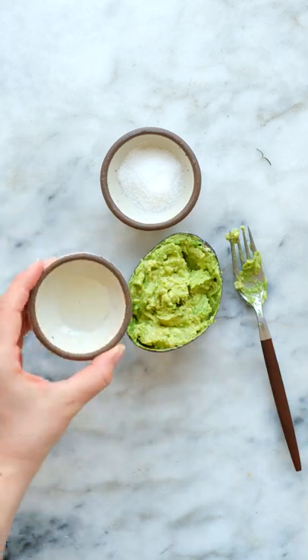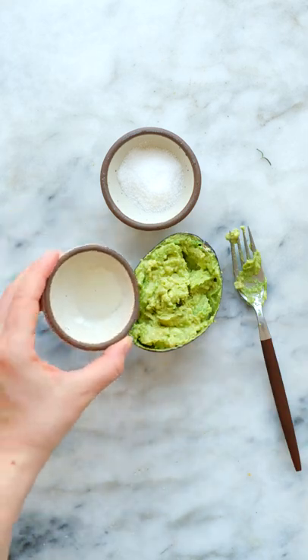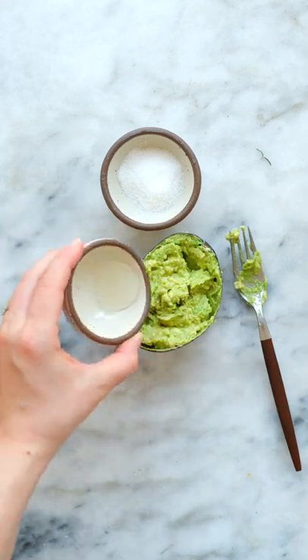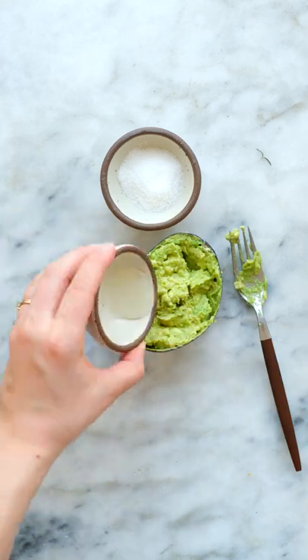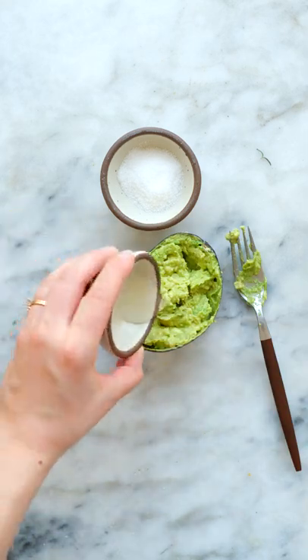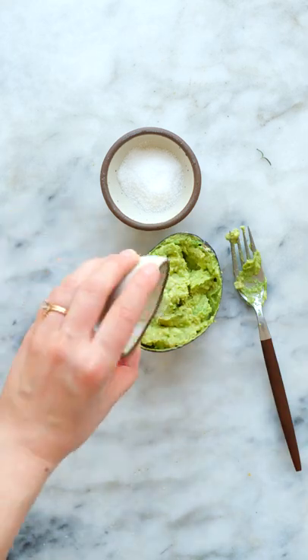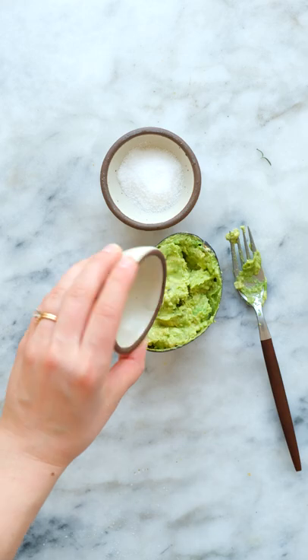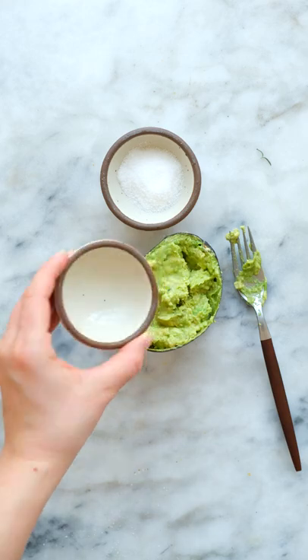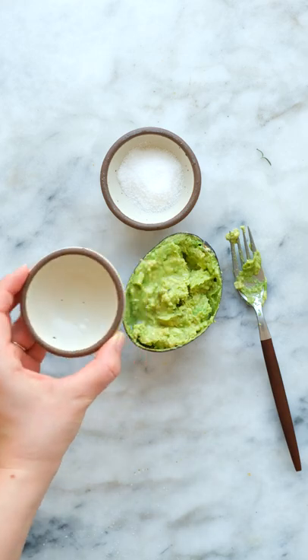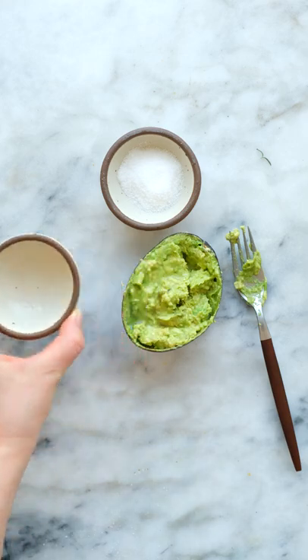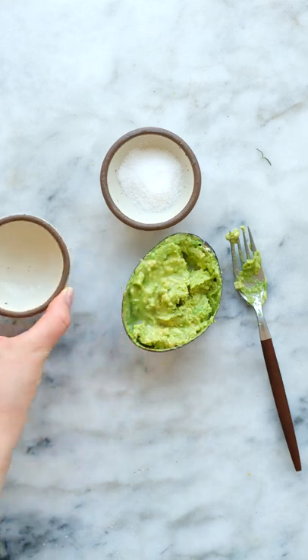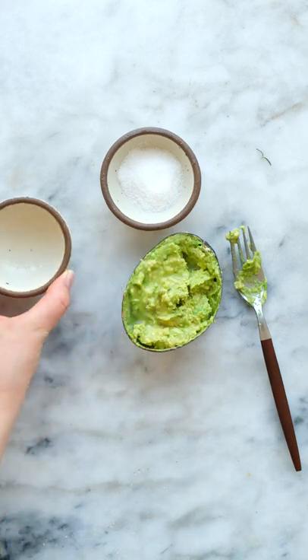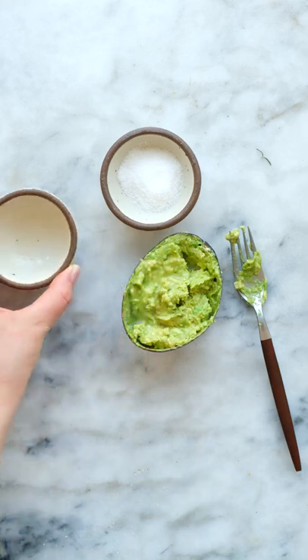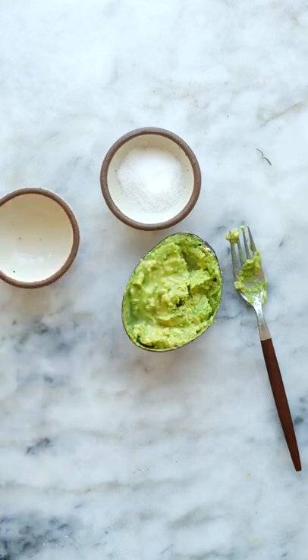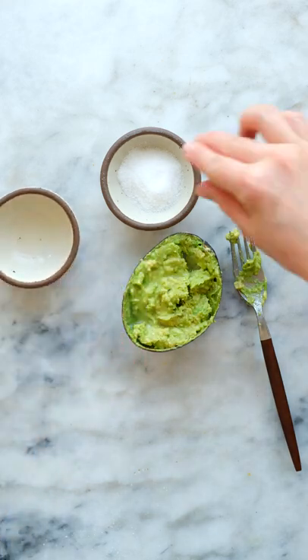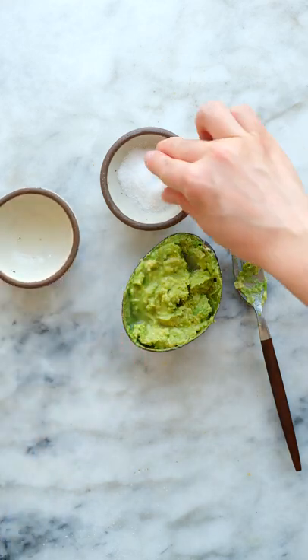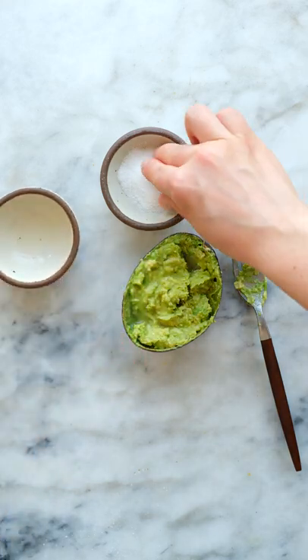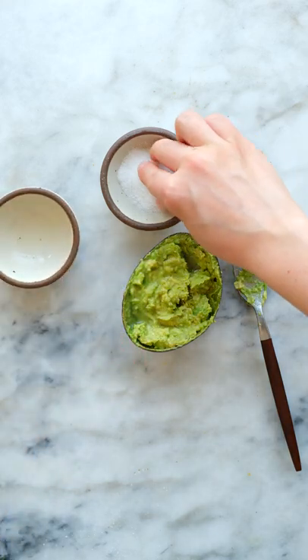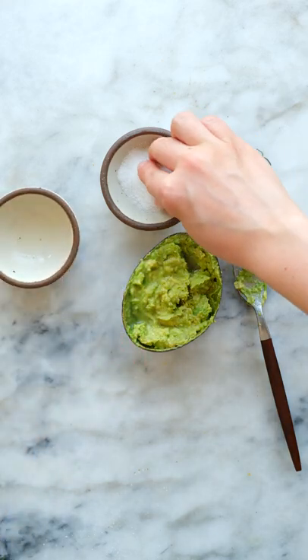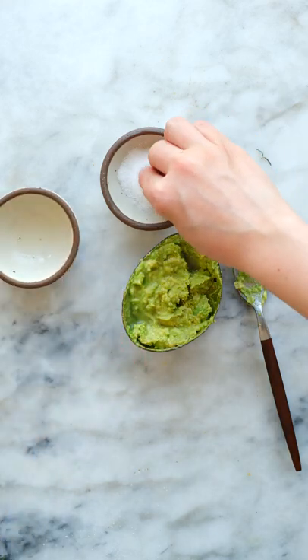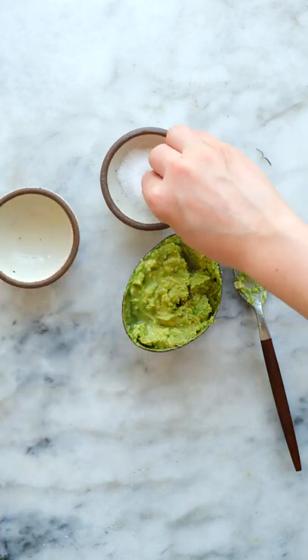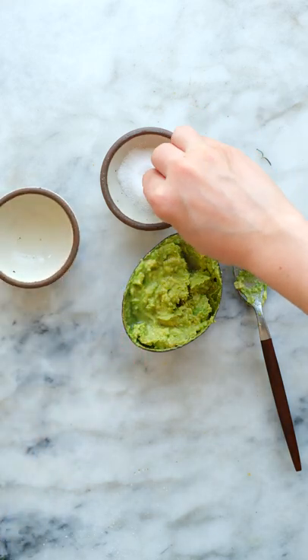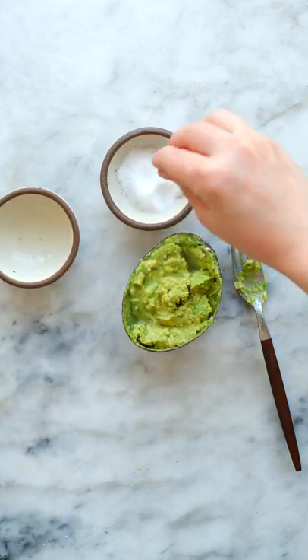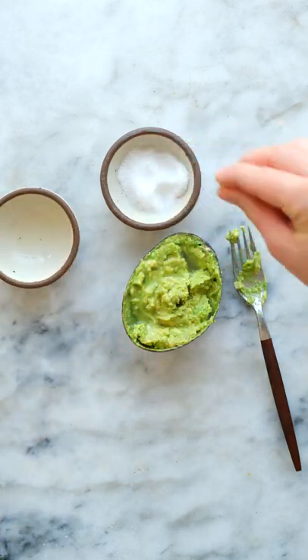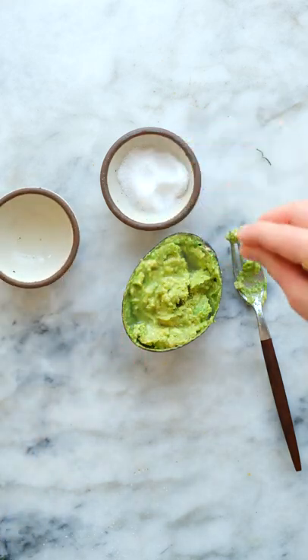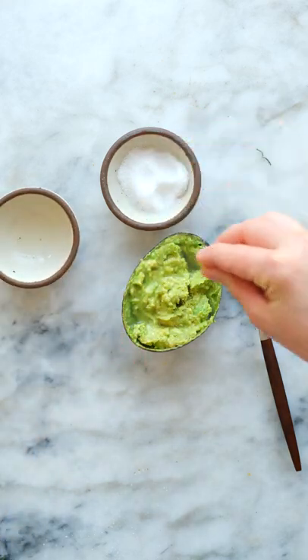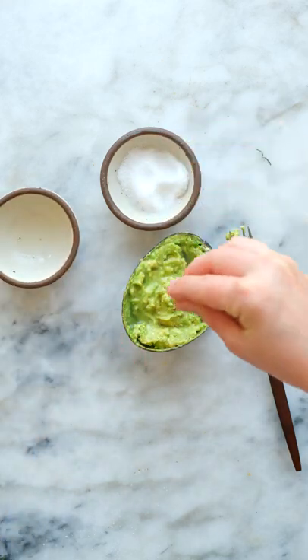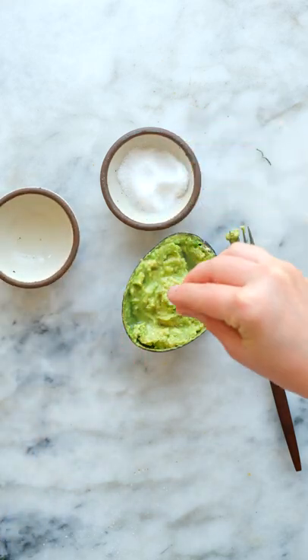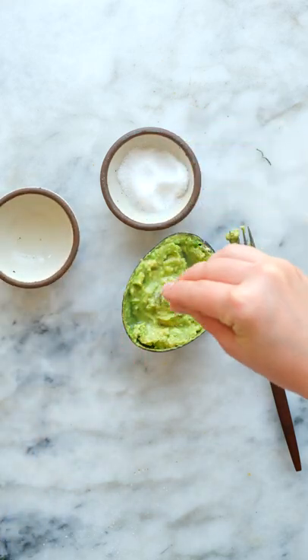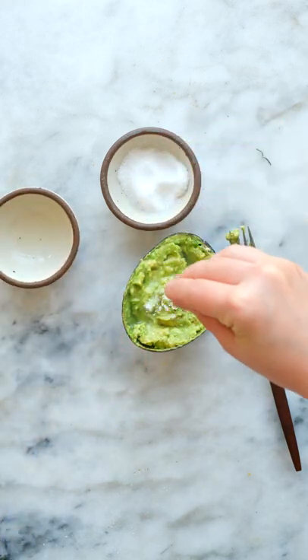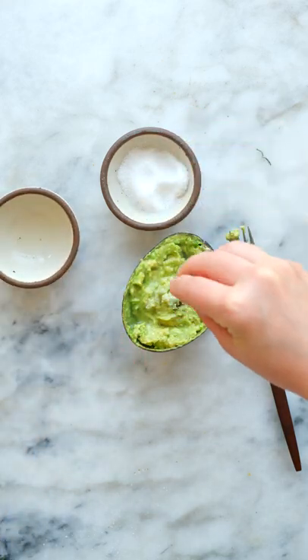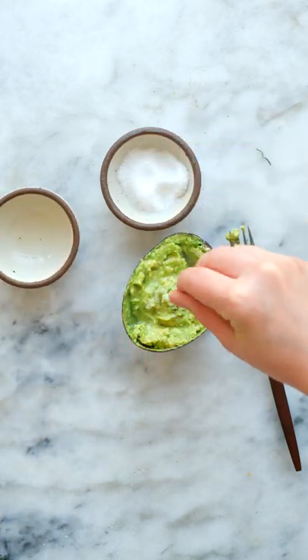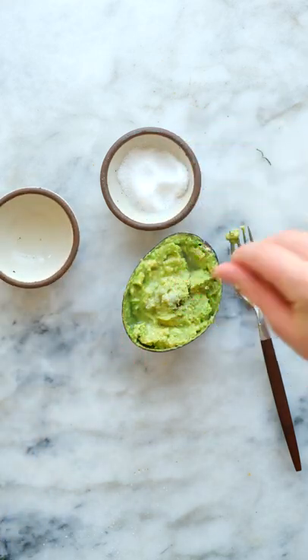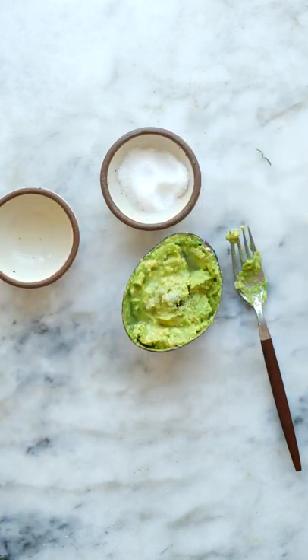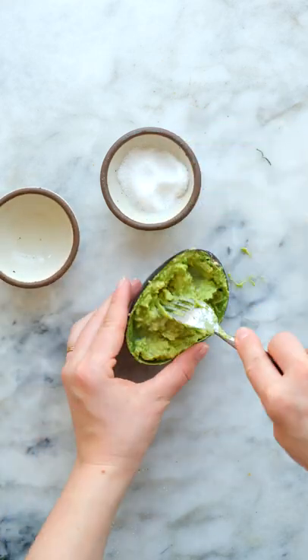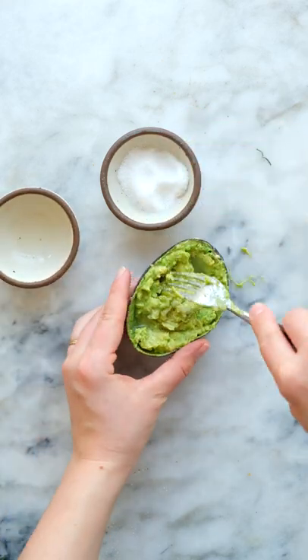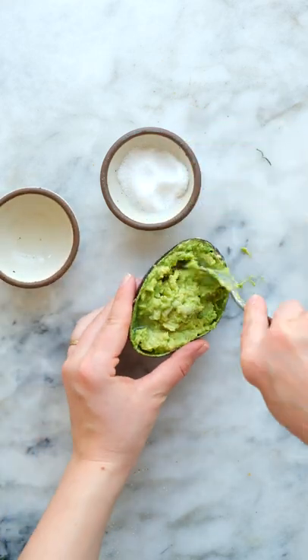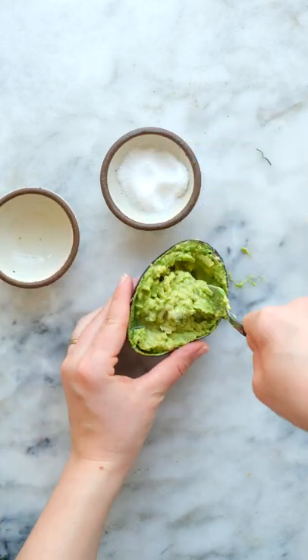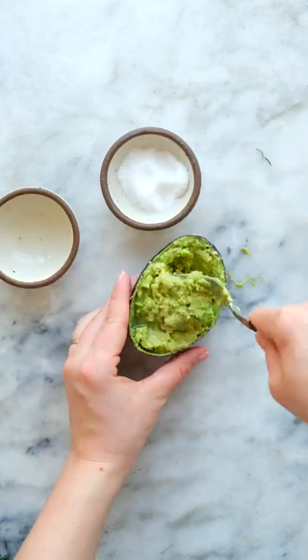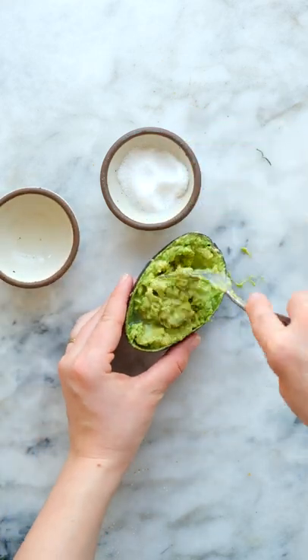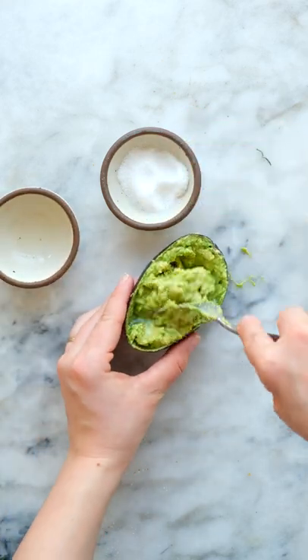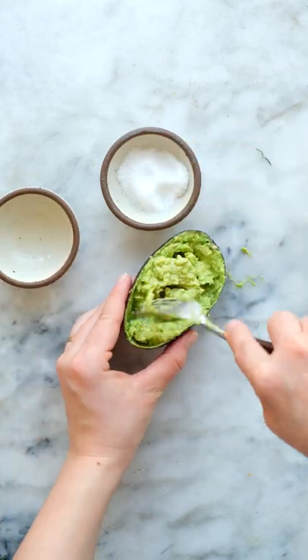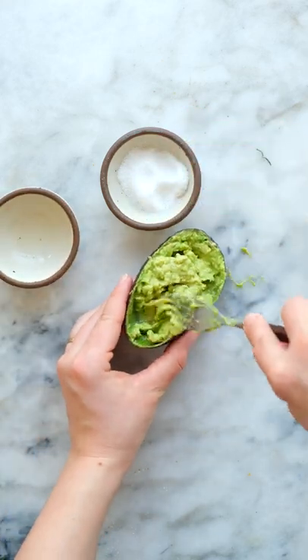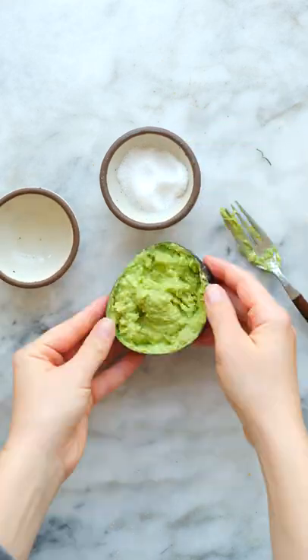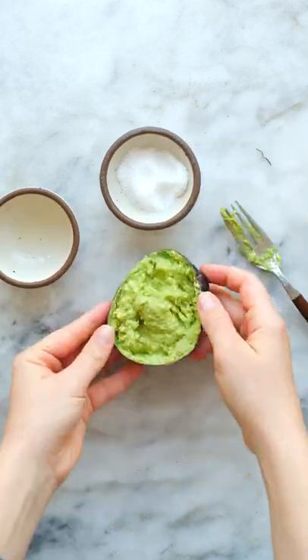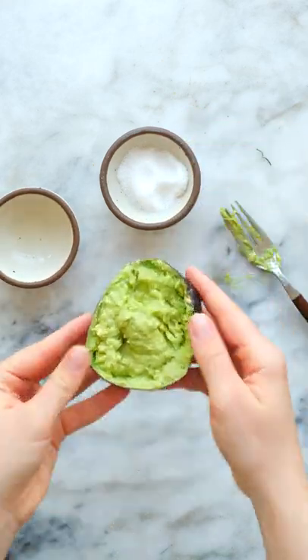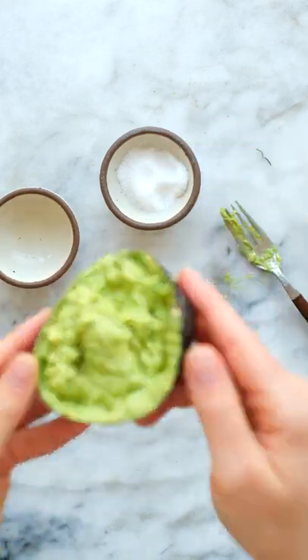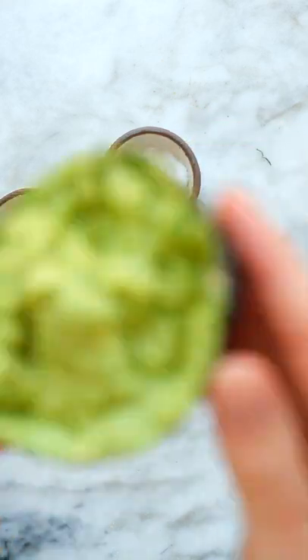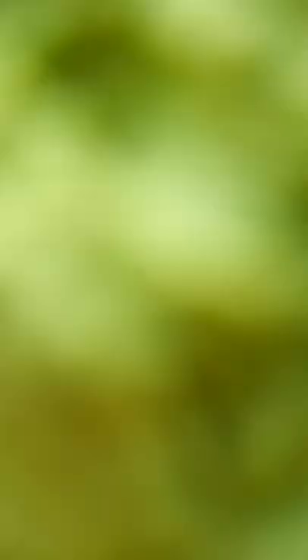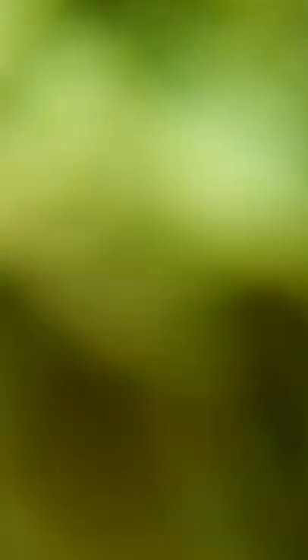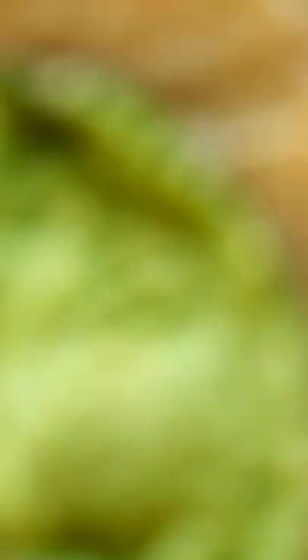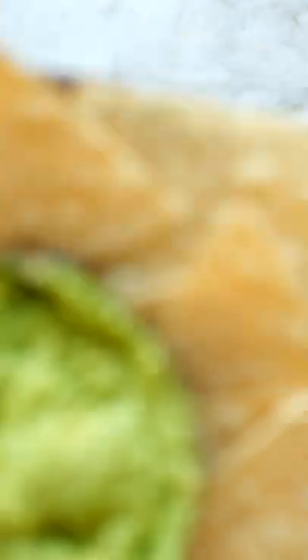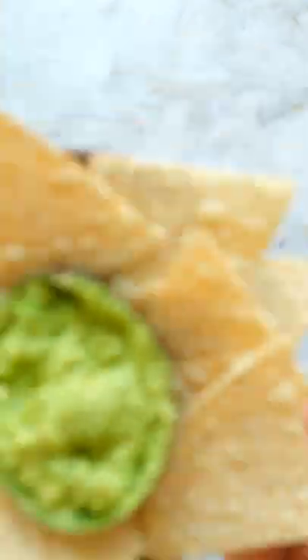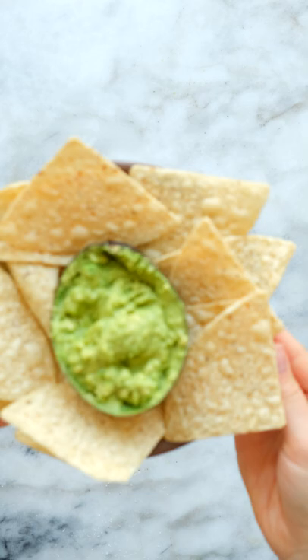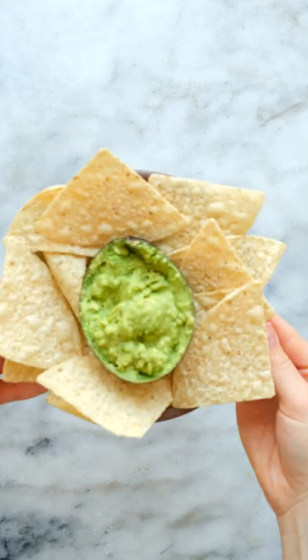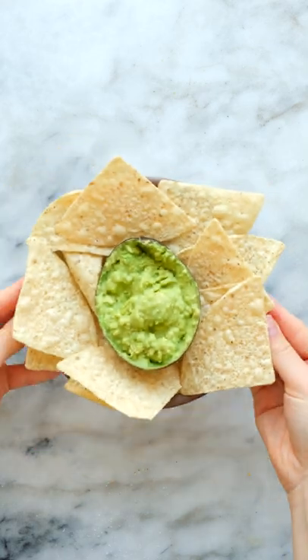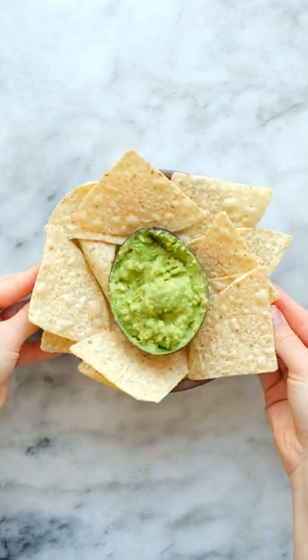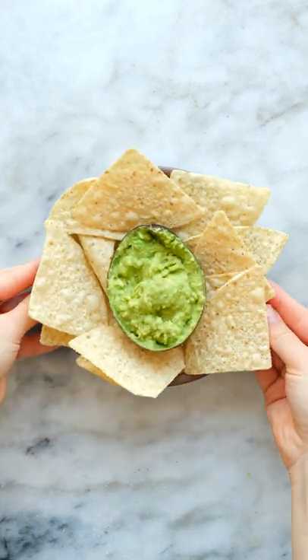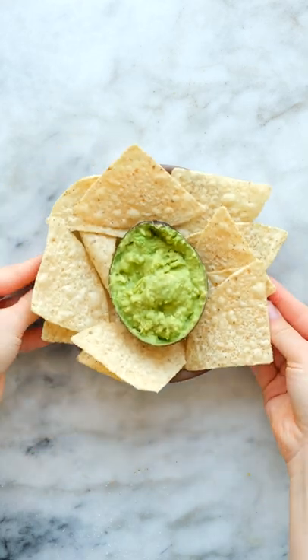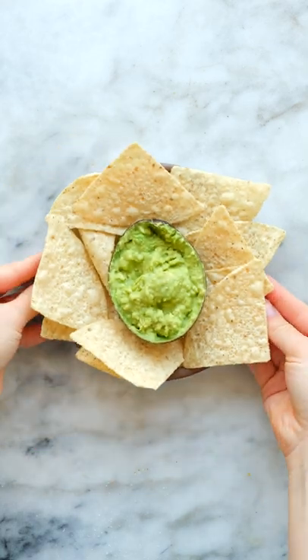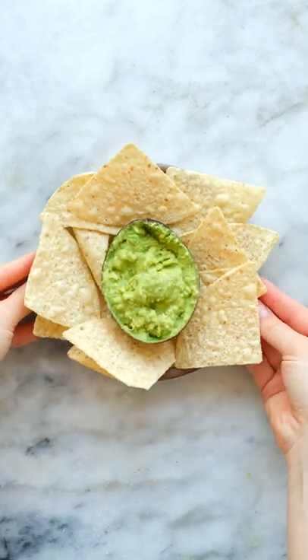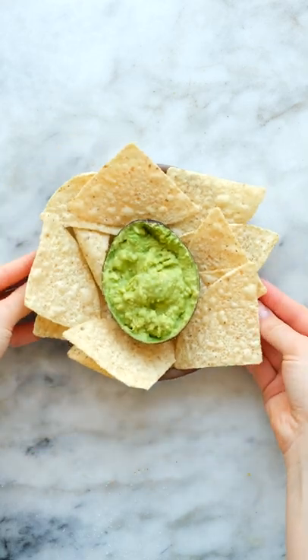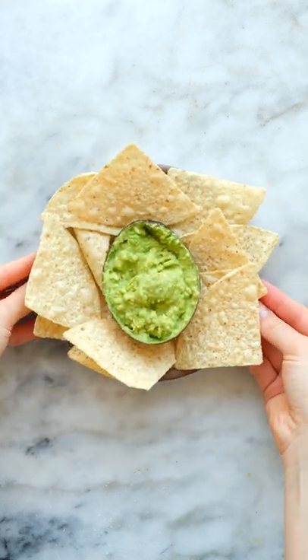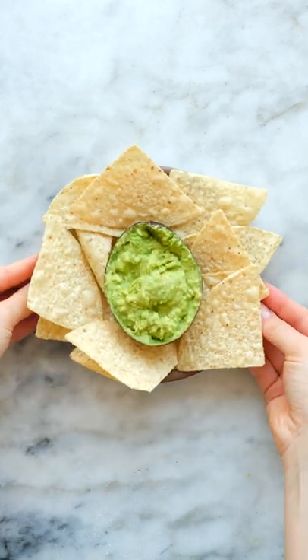Next, add a splash of lime juice and a pinch of salt to your liking, and that's it. Serve it with chips or veggies and enjoy this delicious single serve snack.